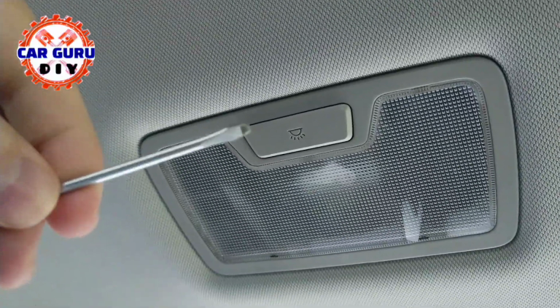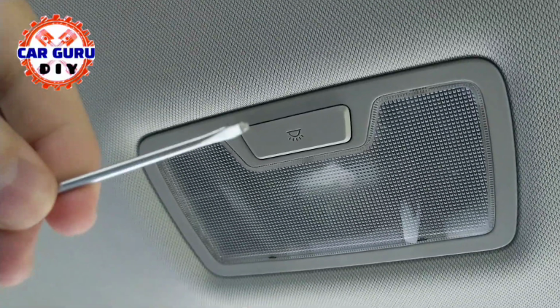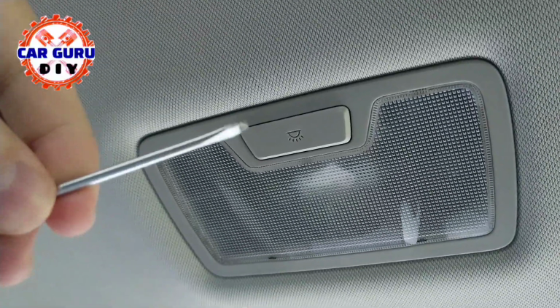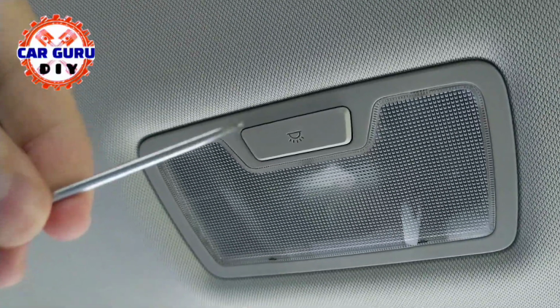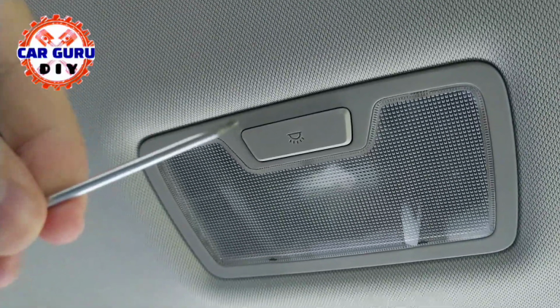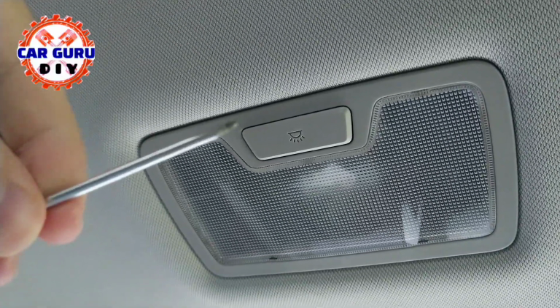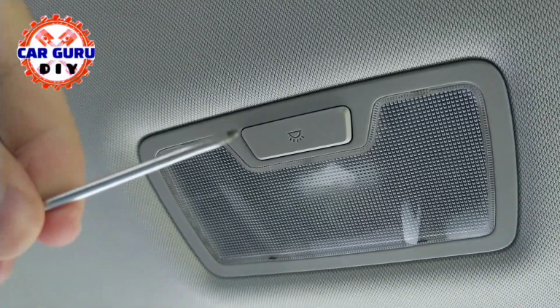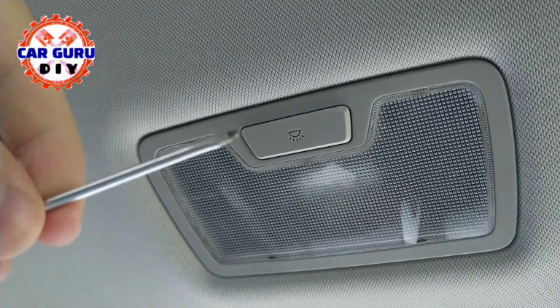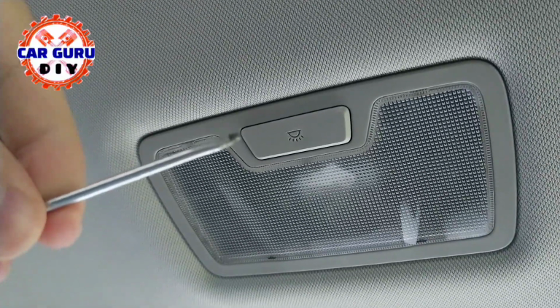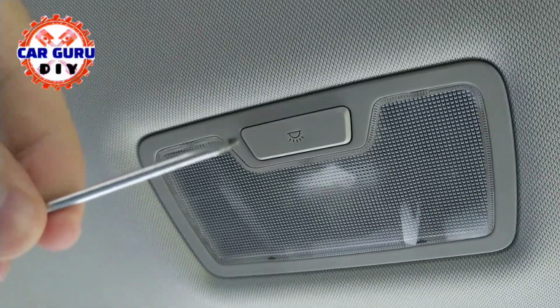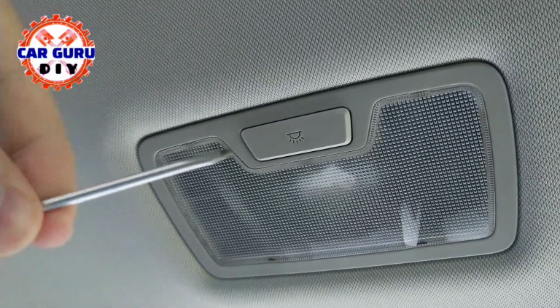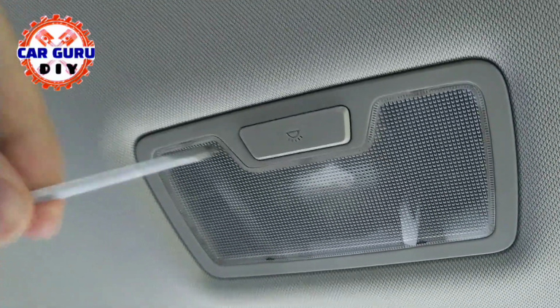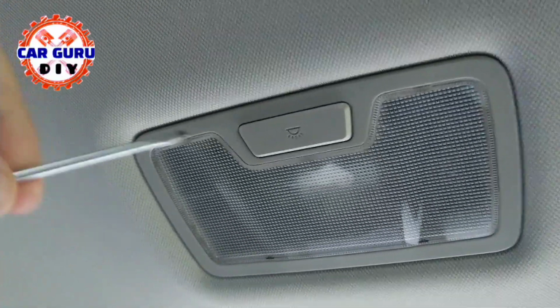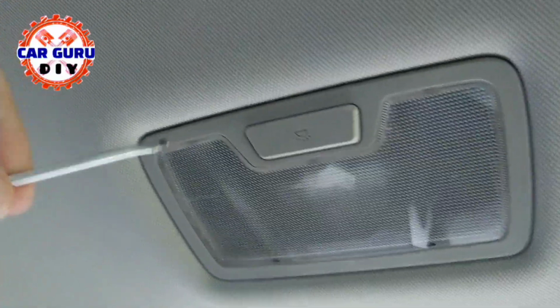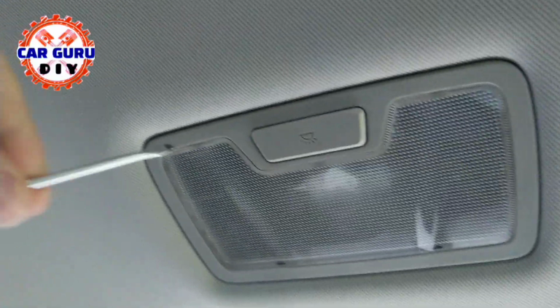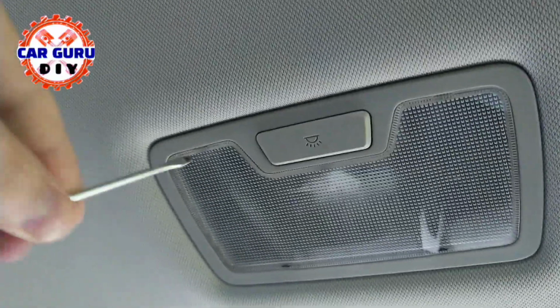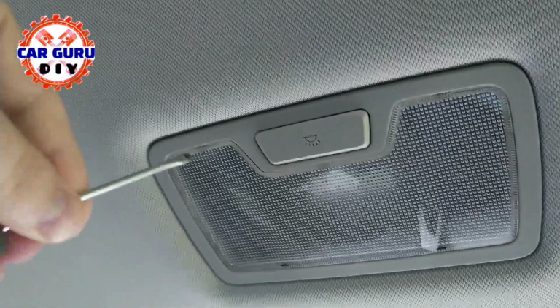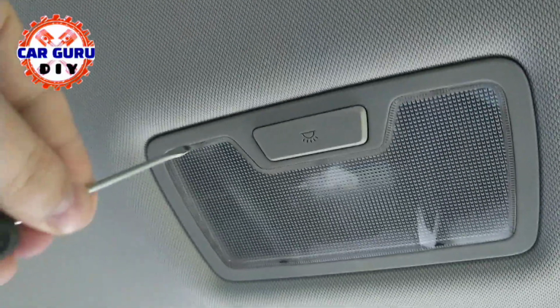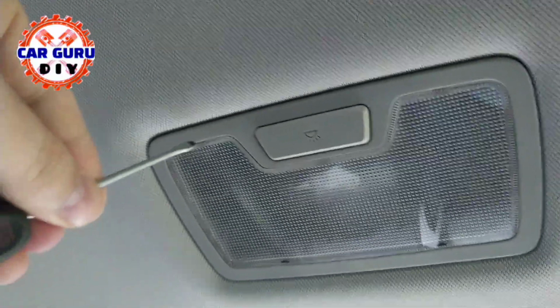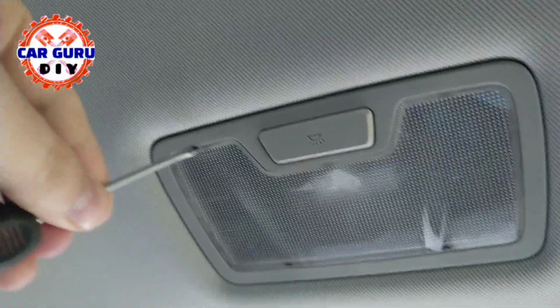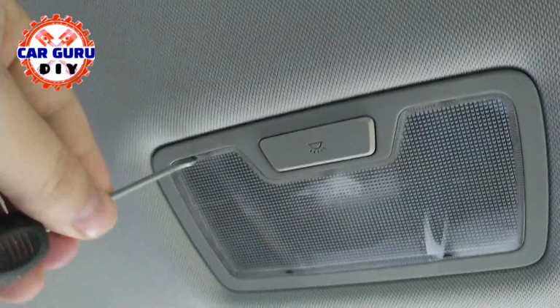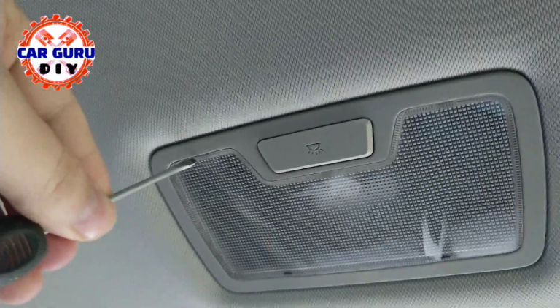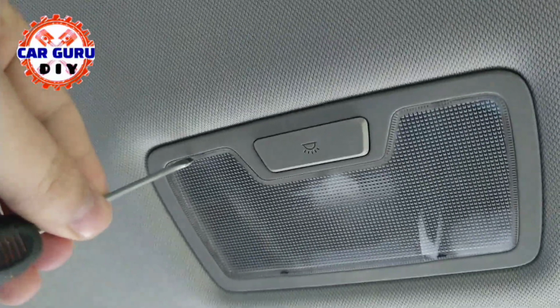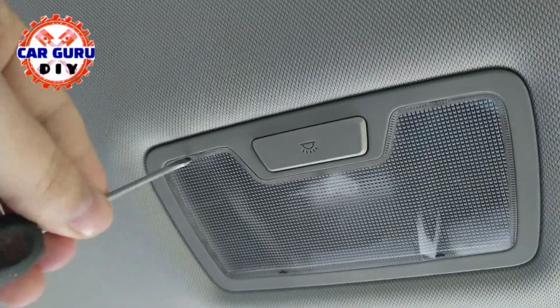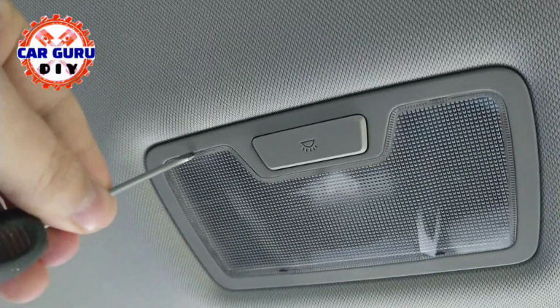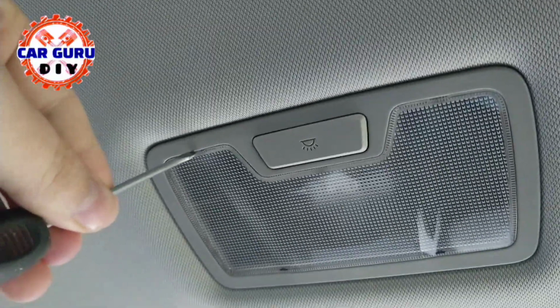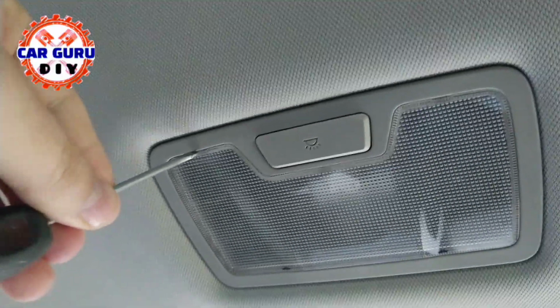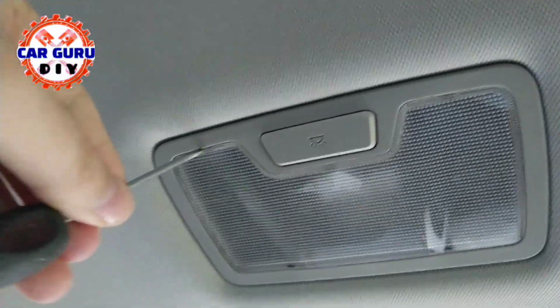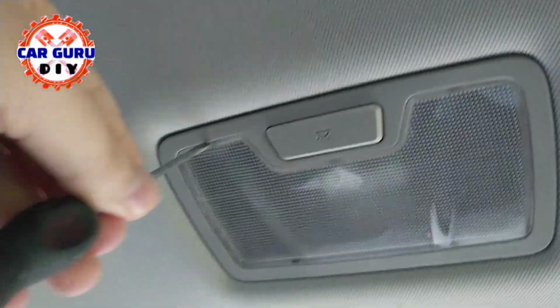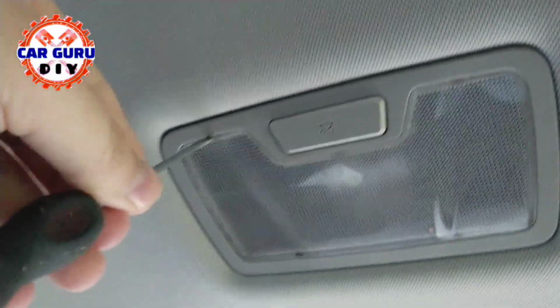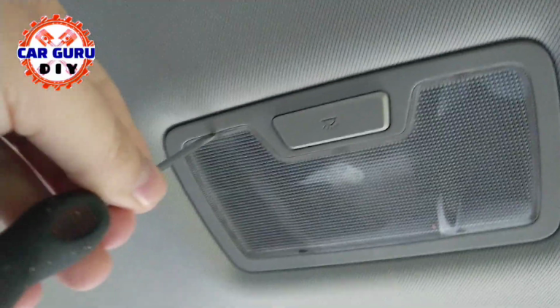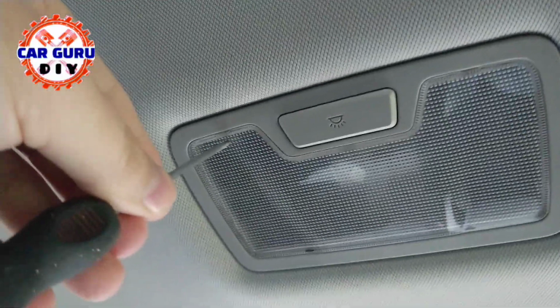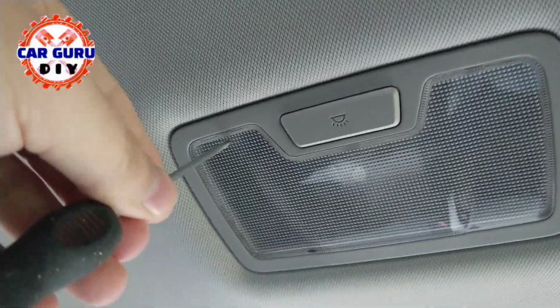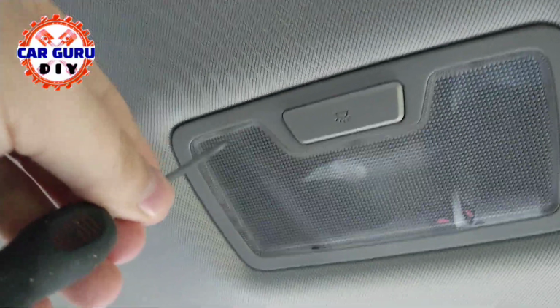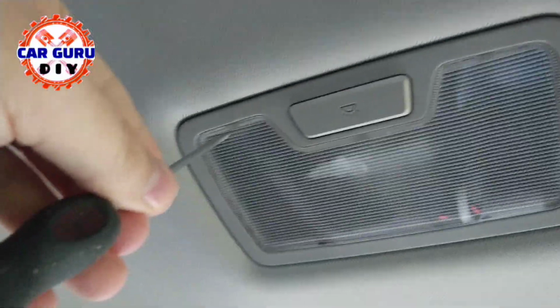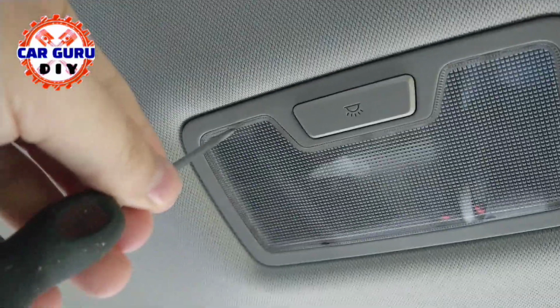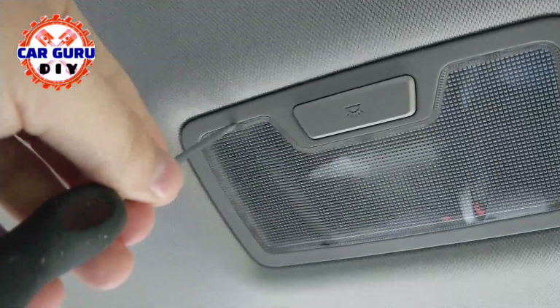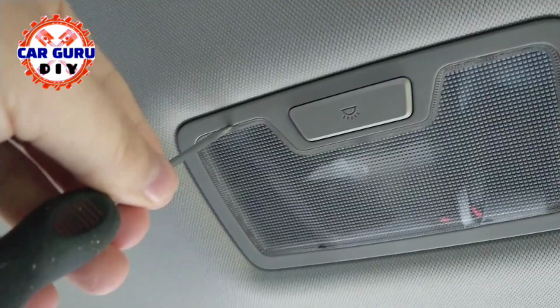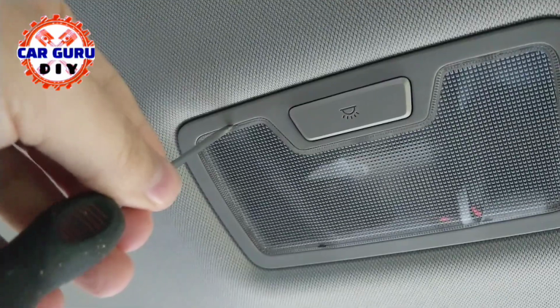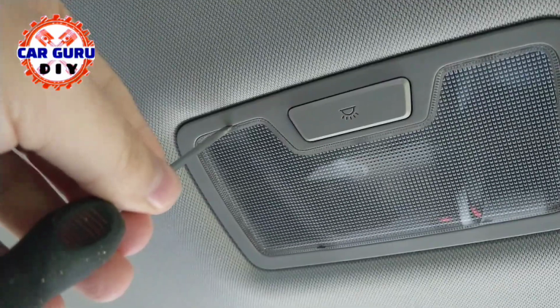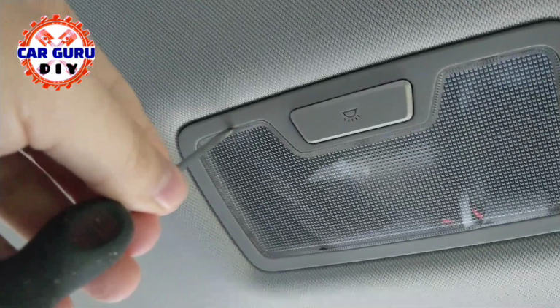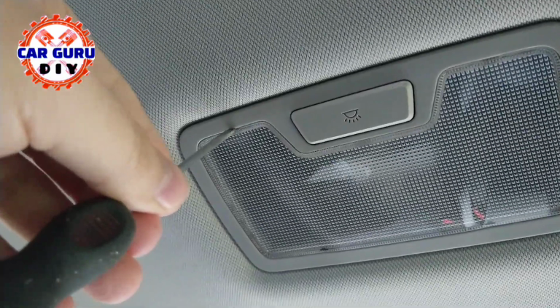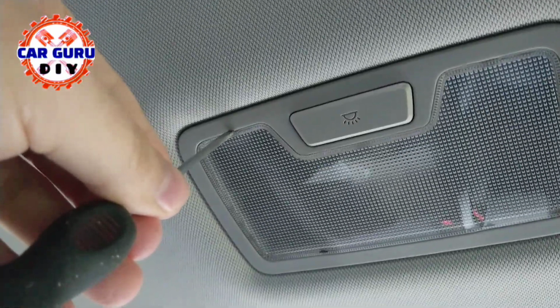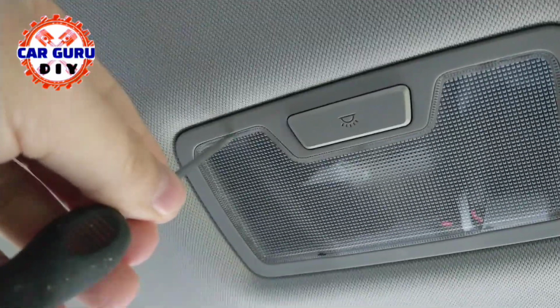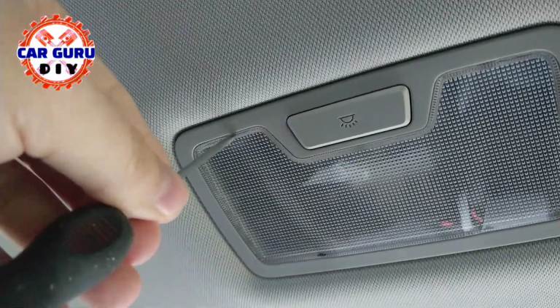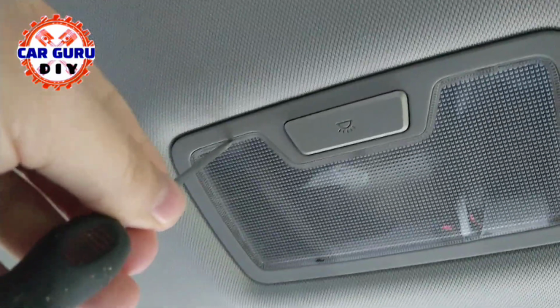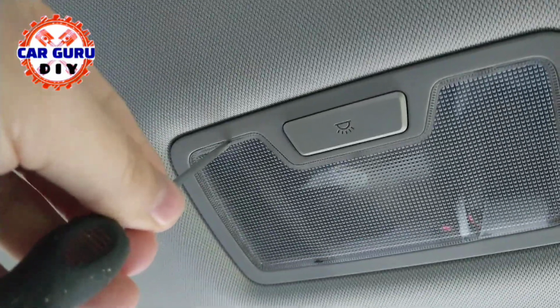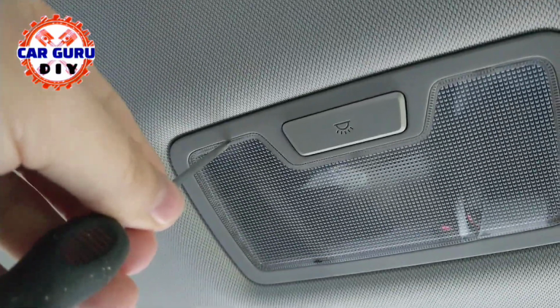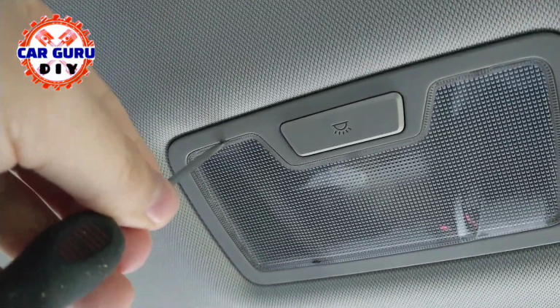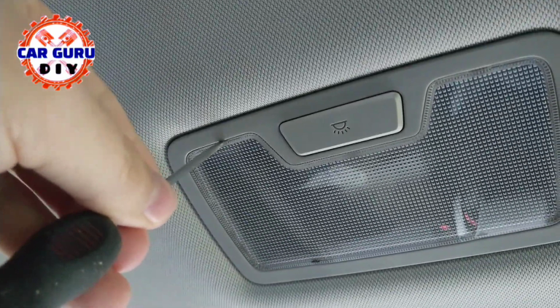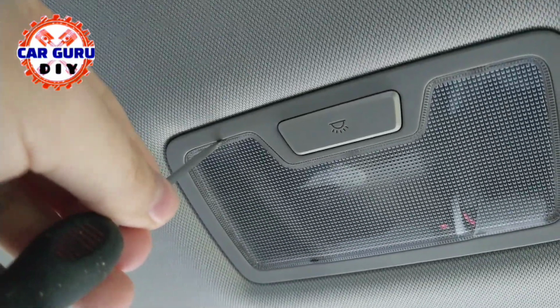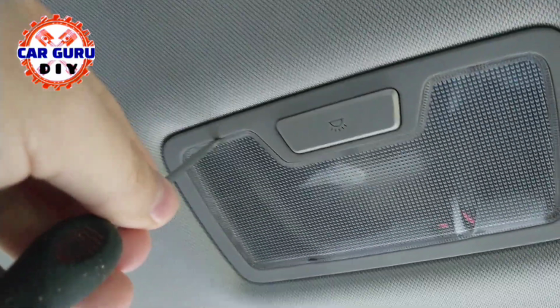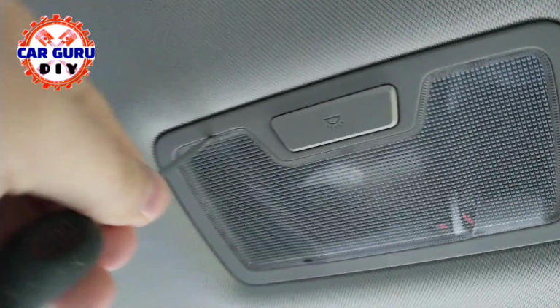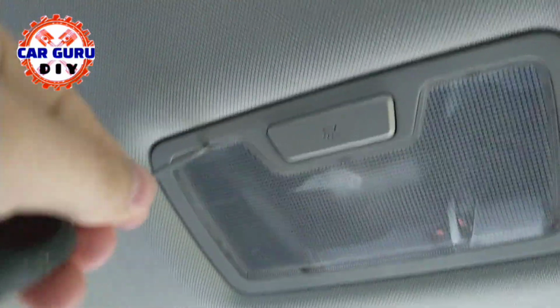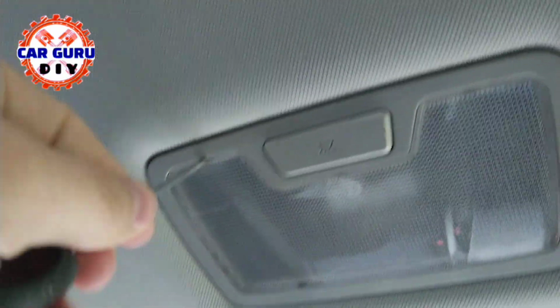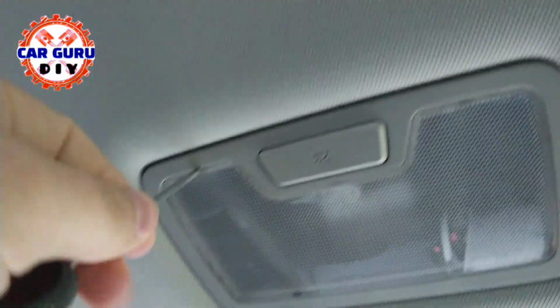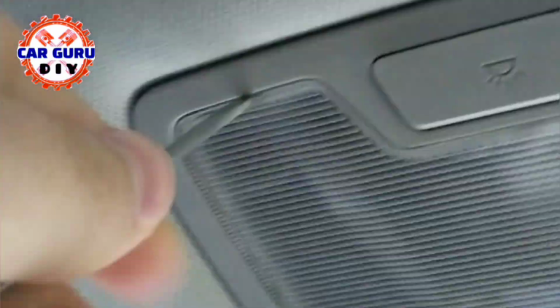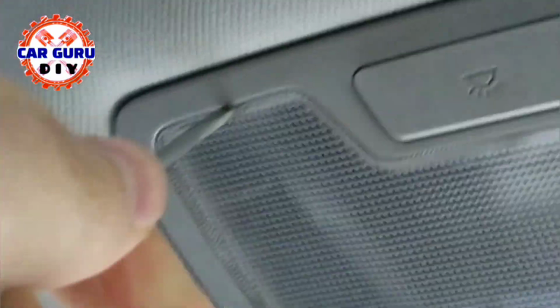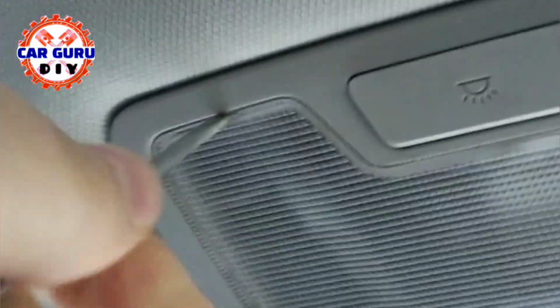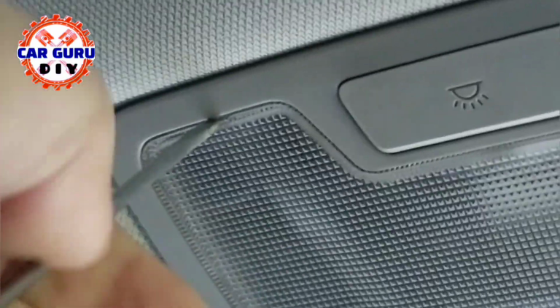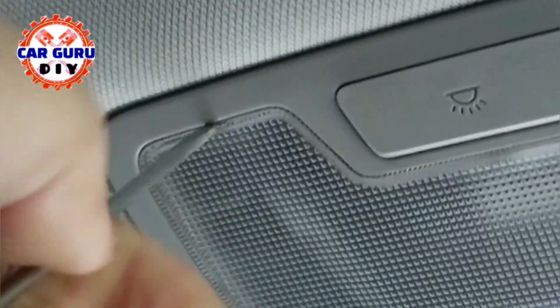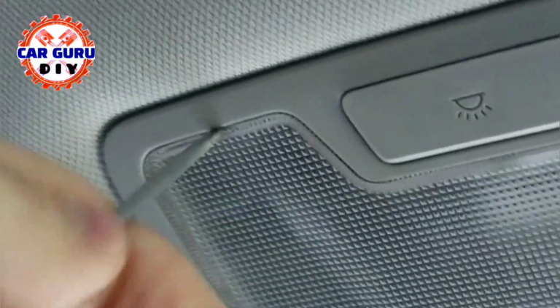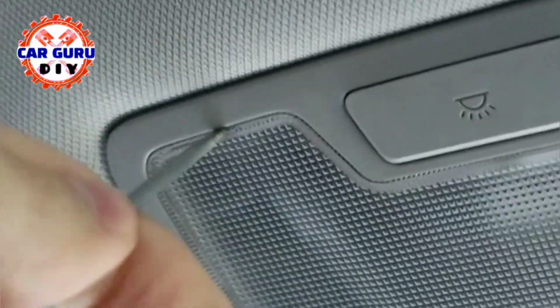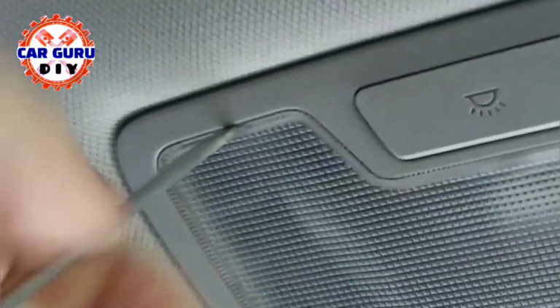Important: you cannot remove the cover from the other side because you can break the holders.